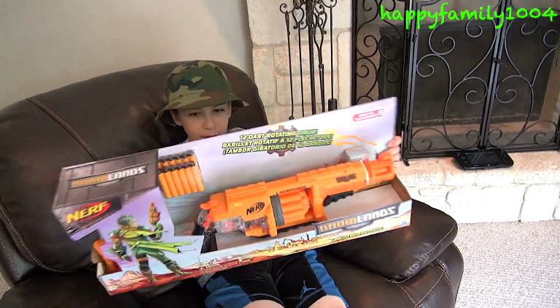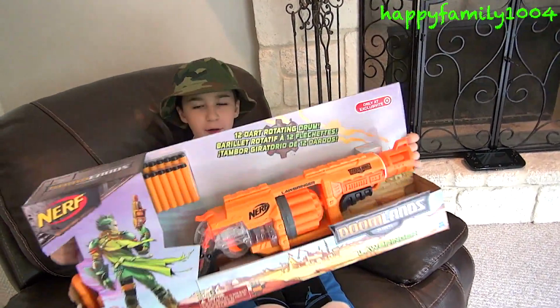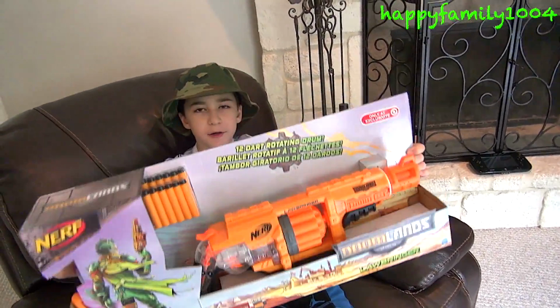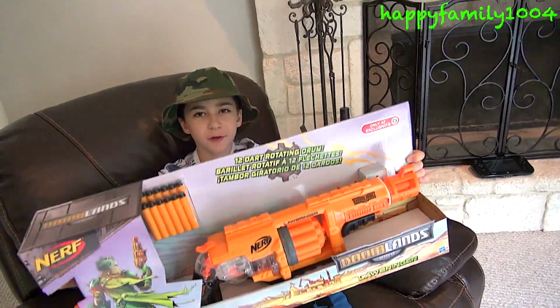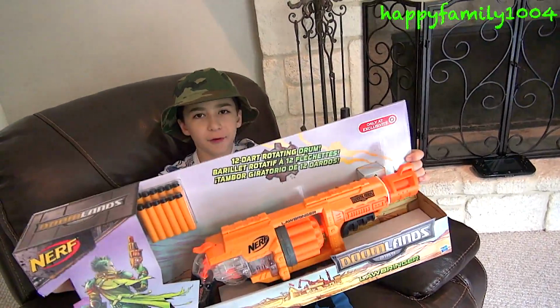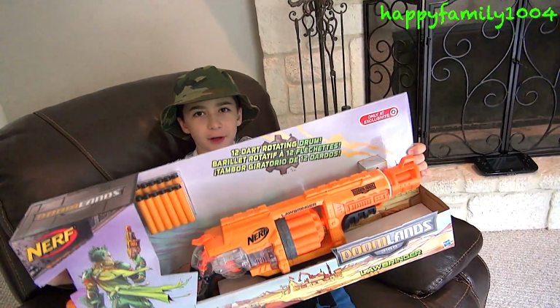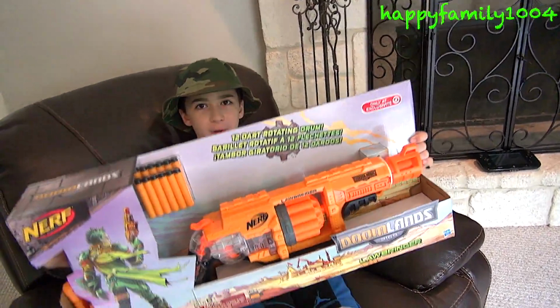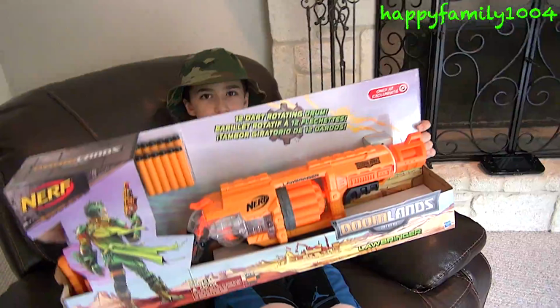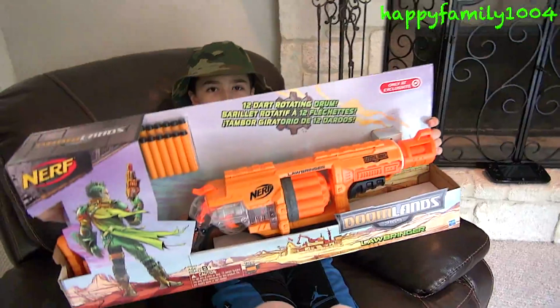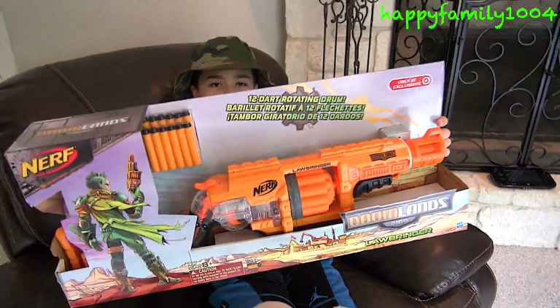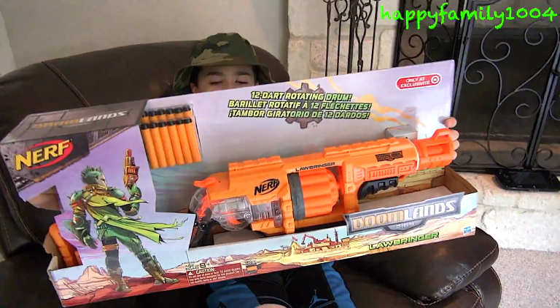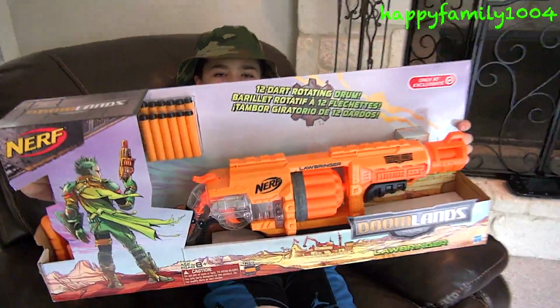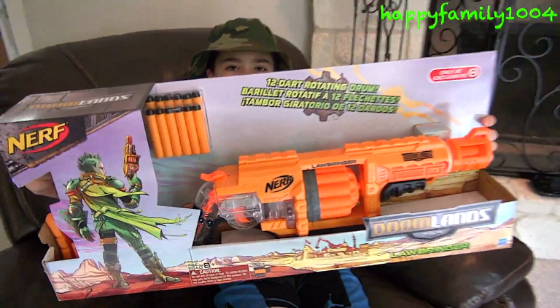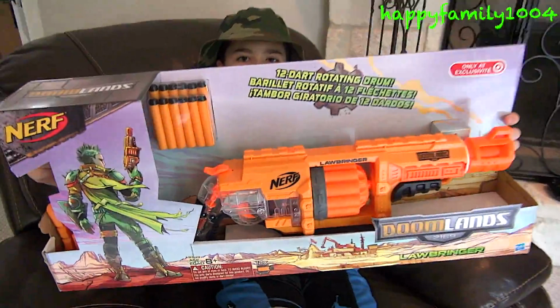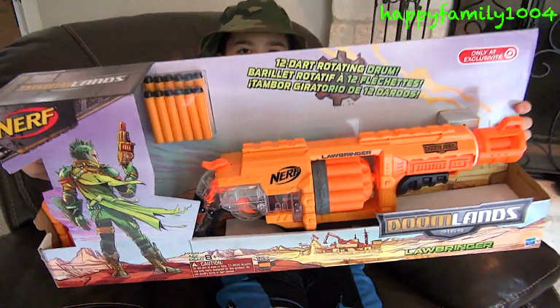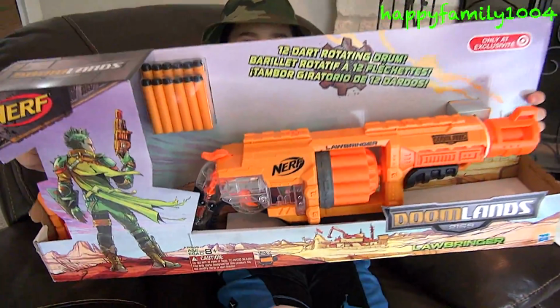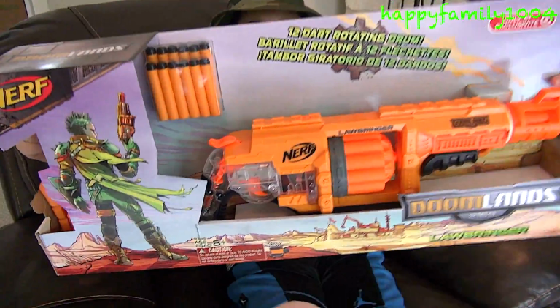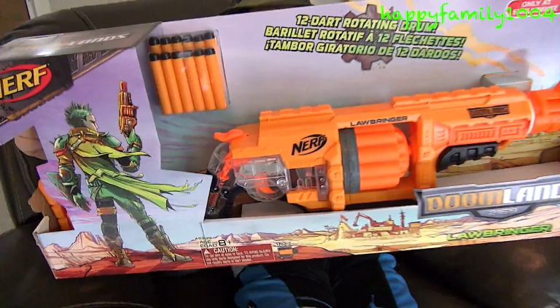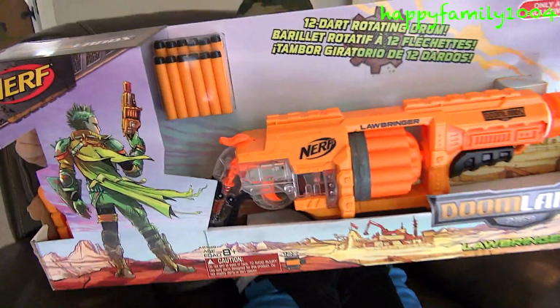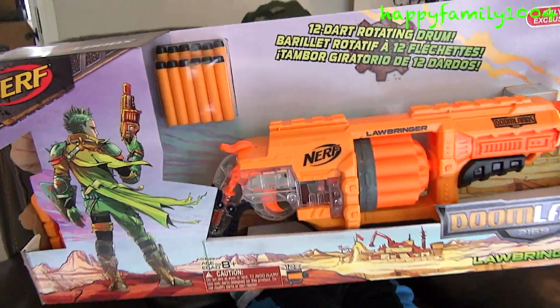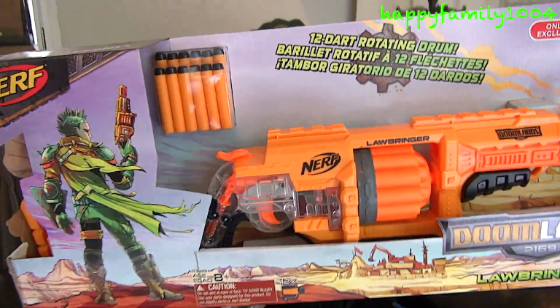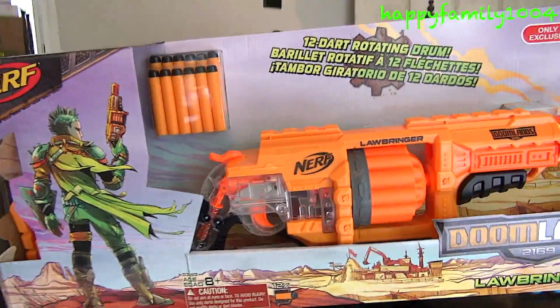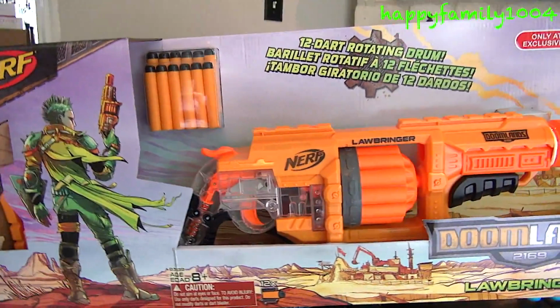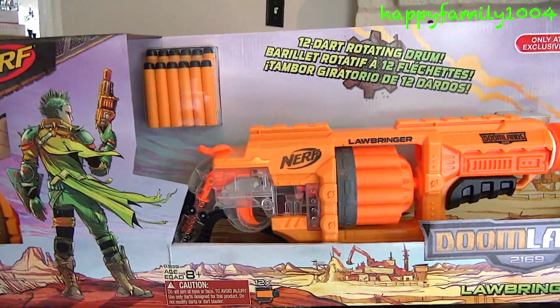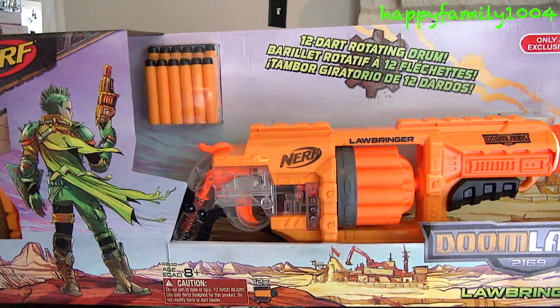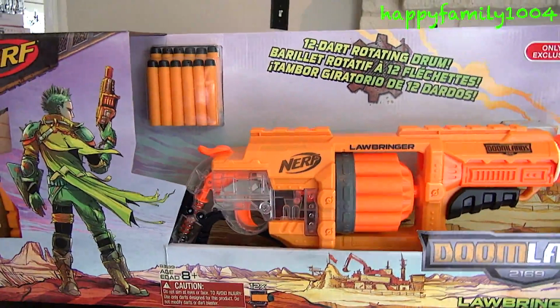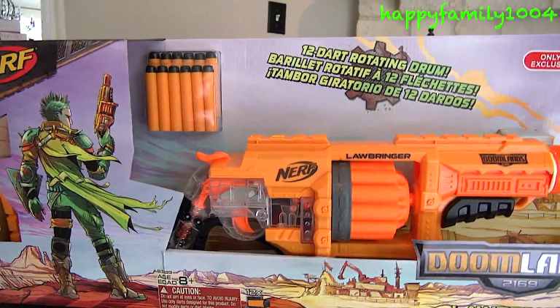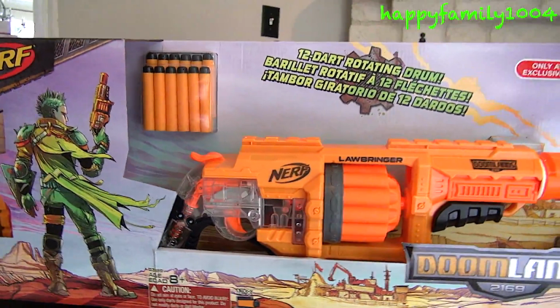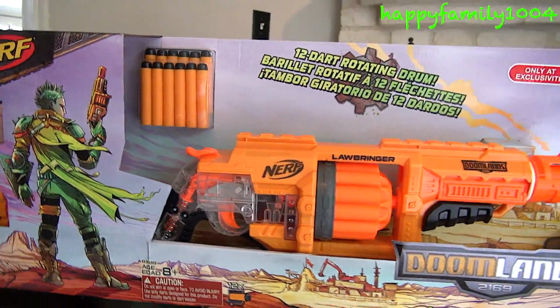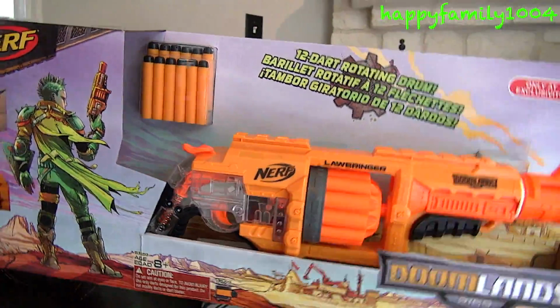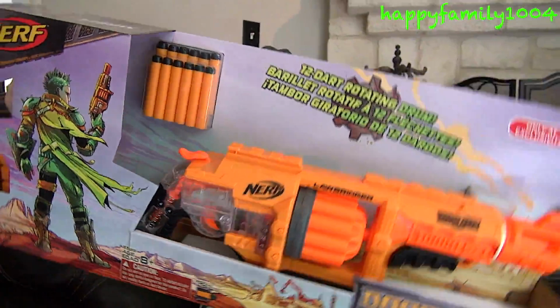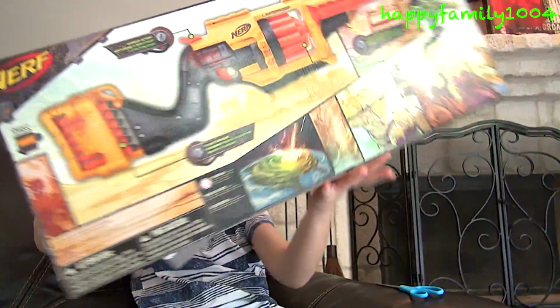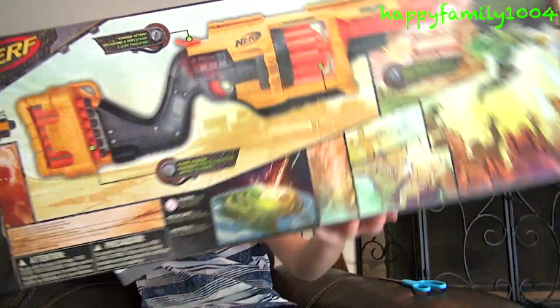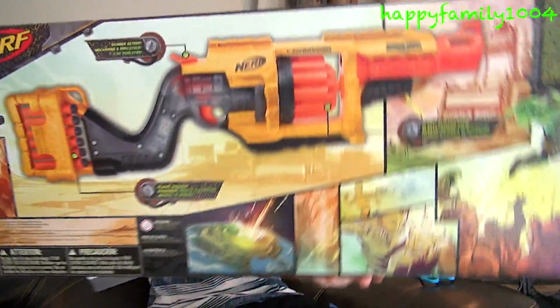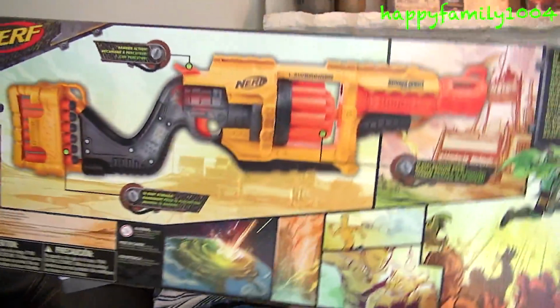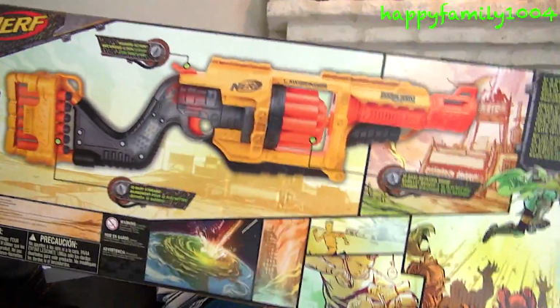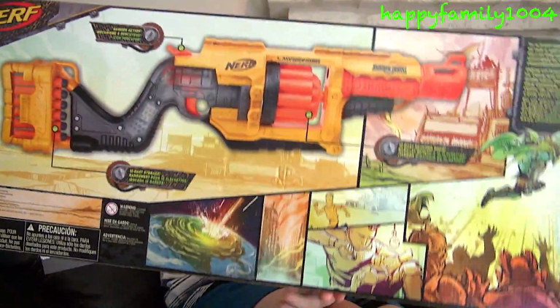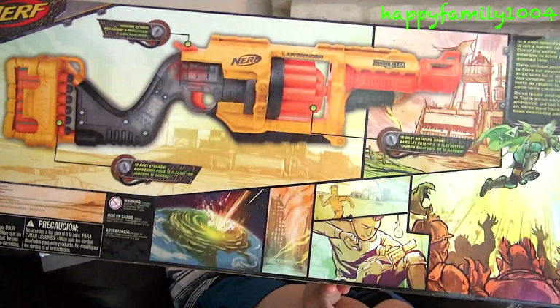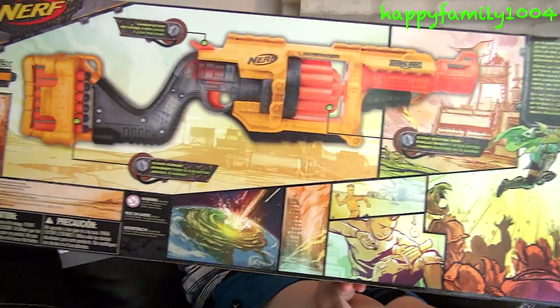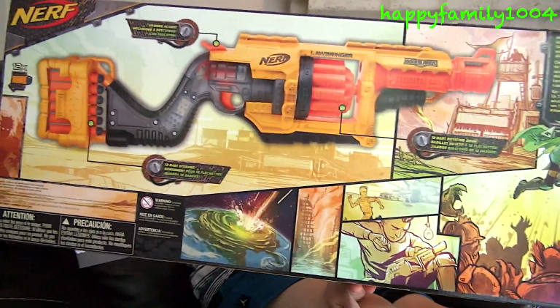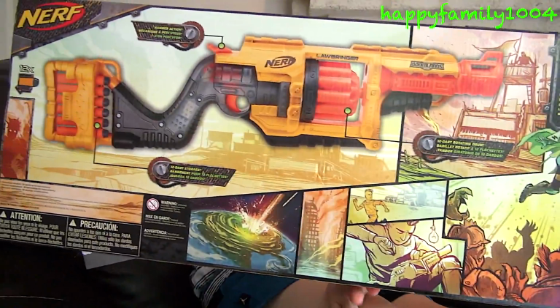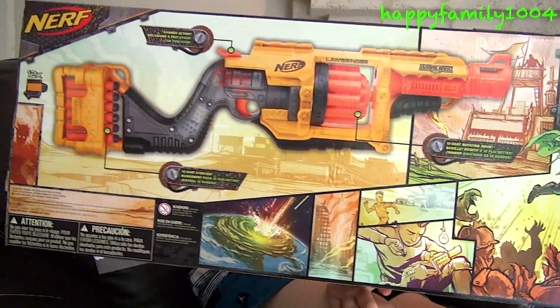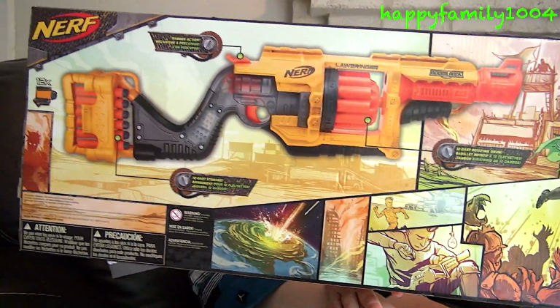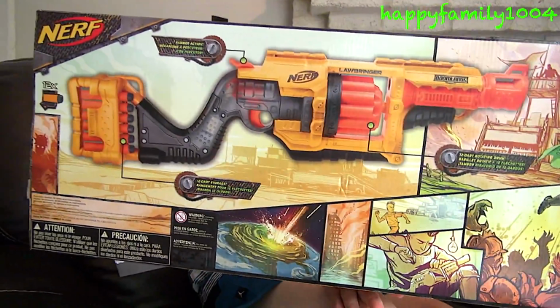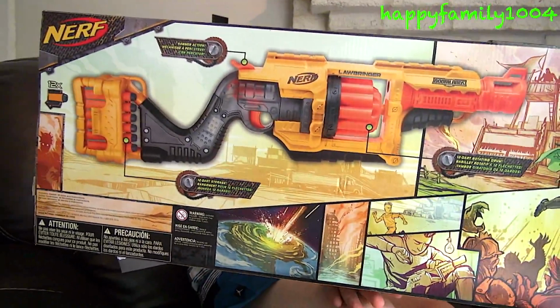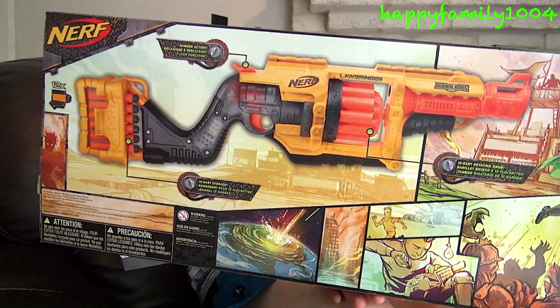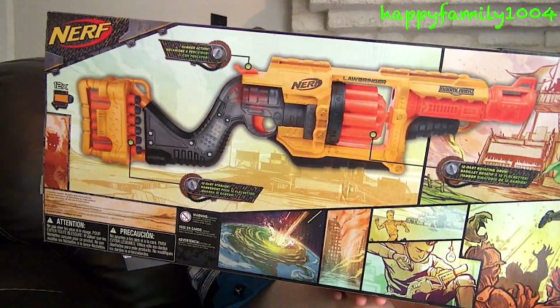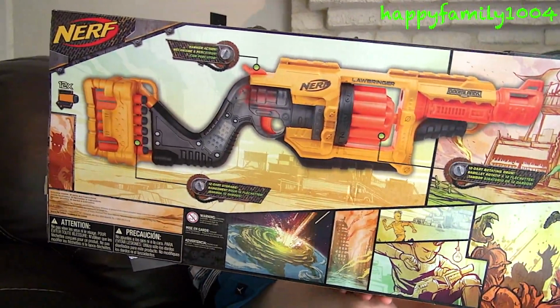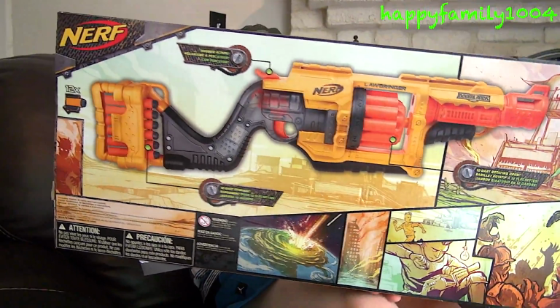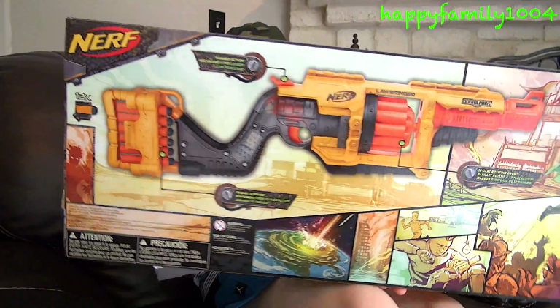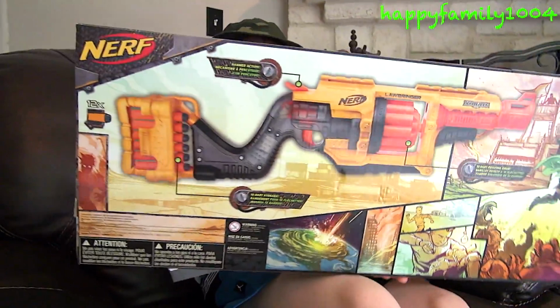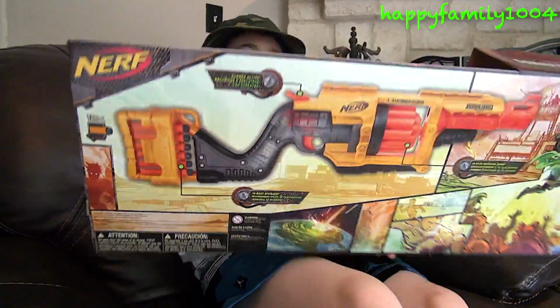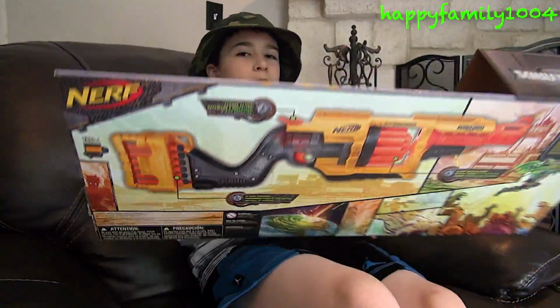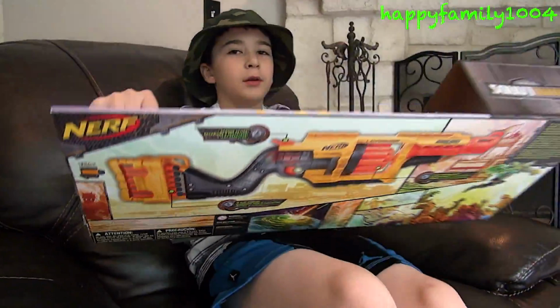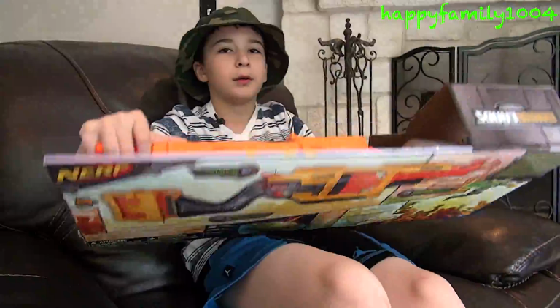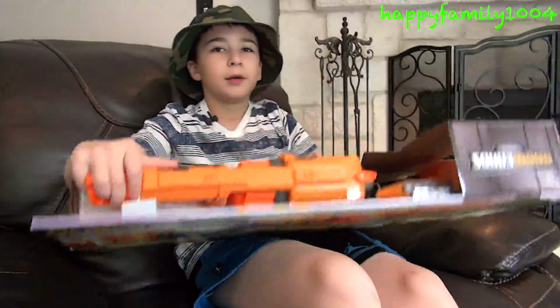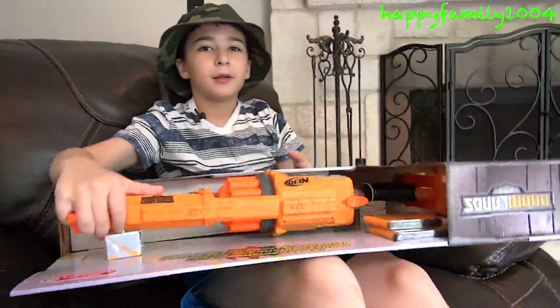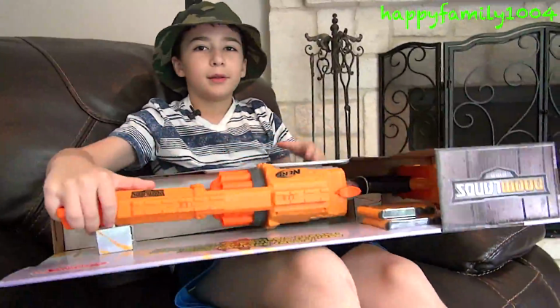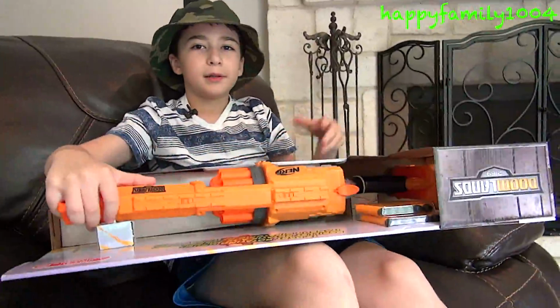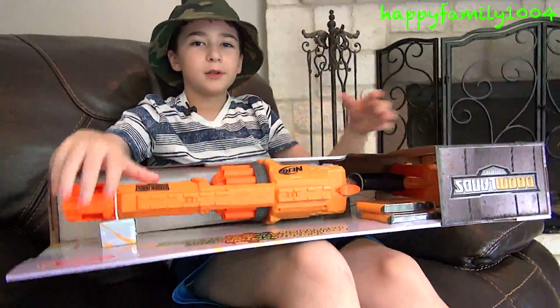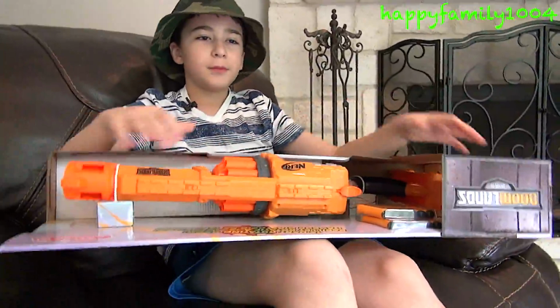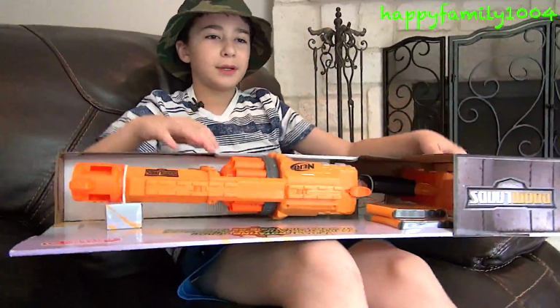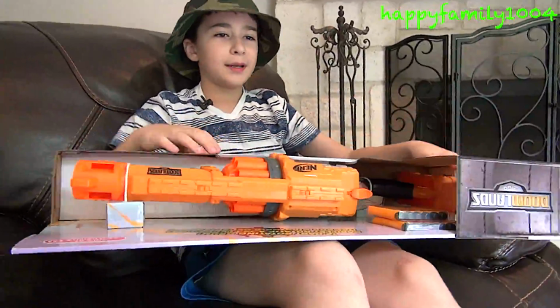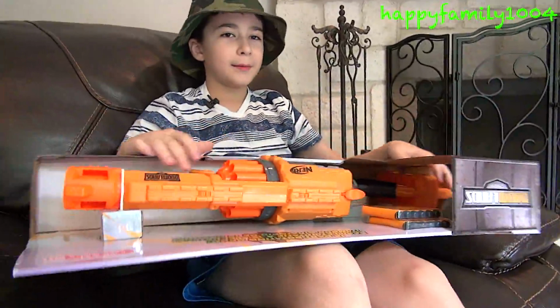Here's the front of the box. And here's the back of the box. Let's open it.